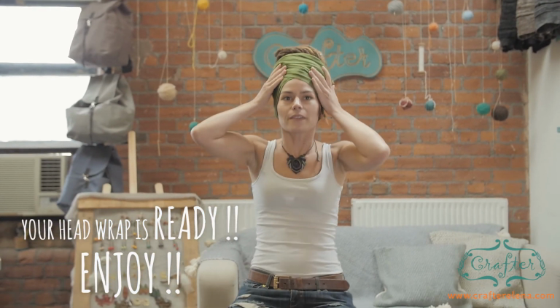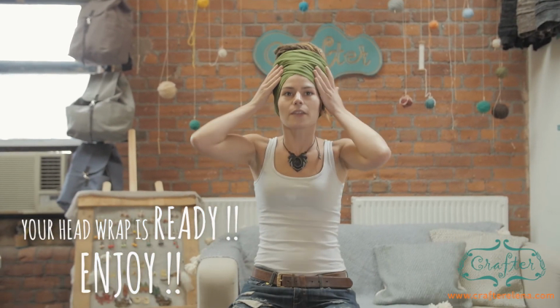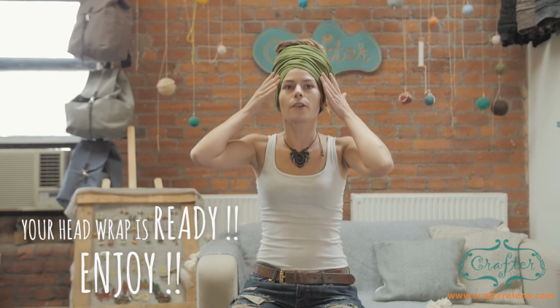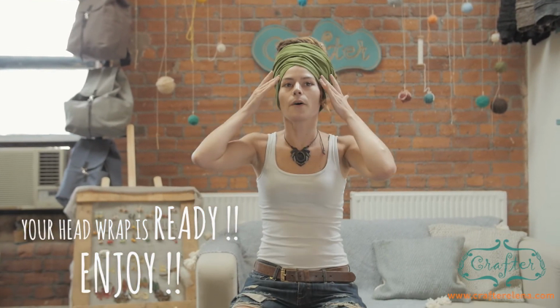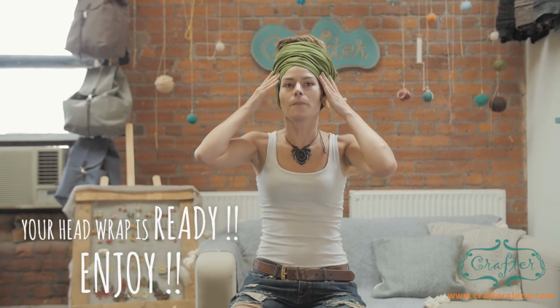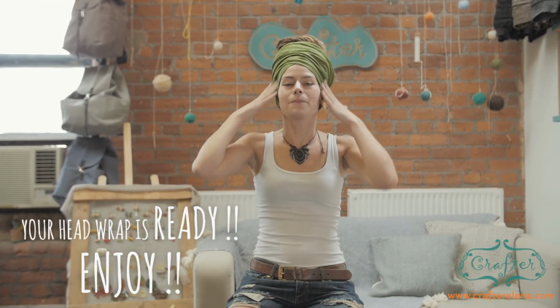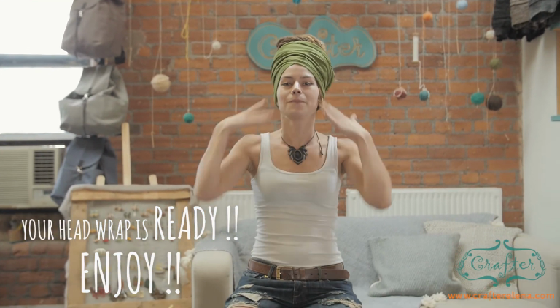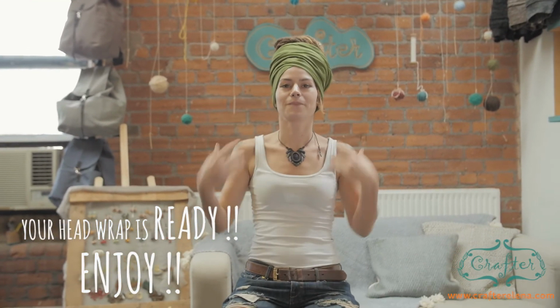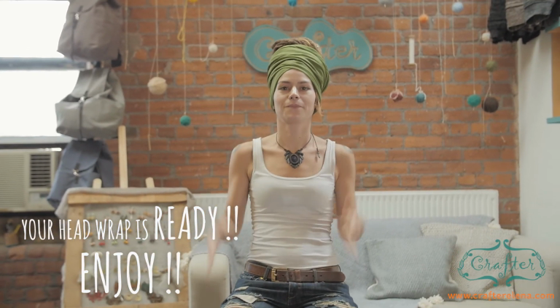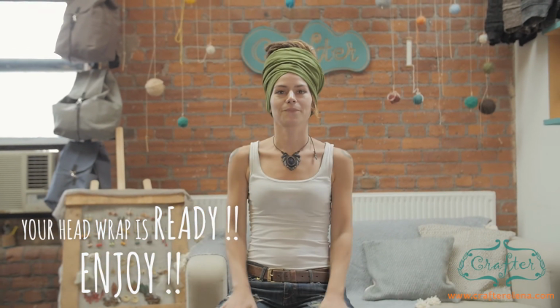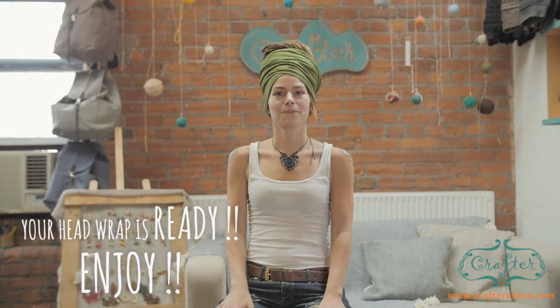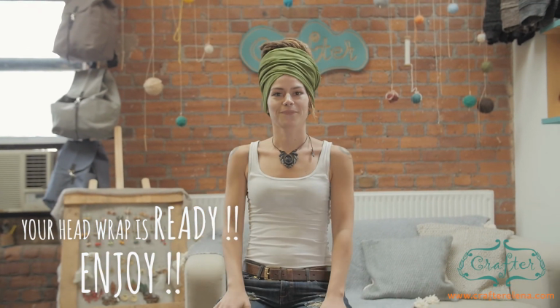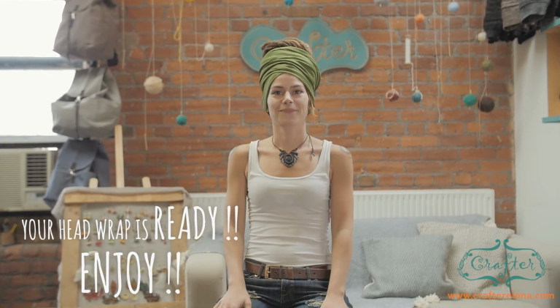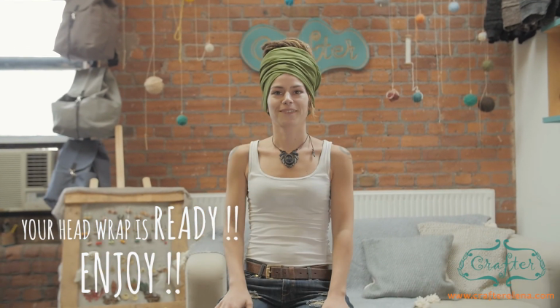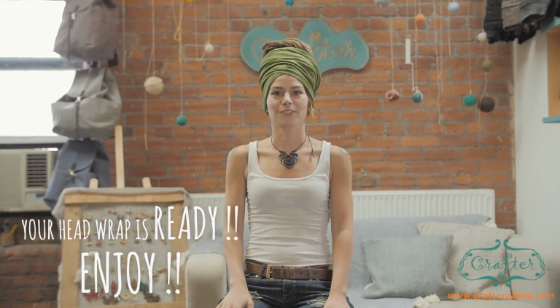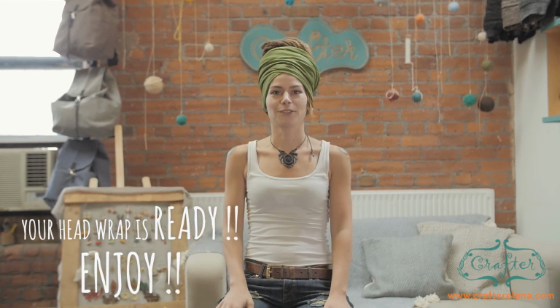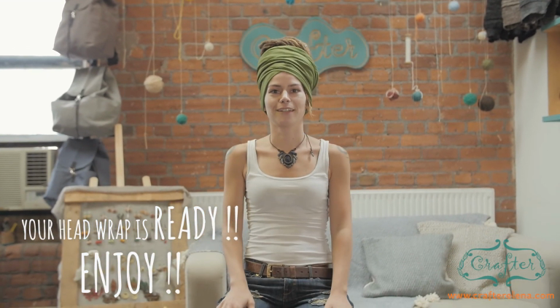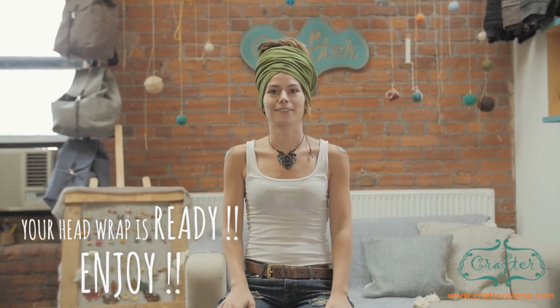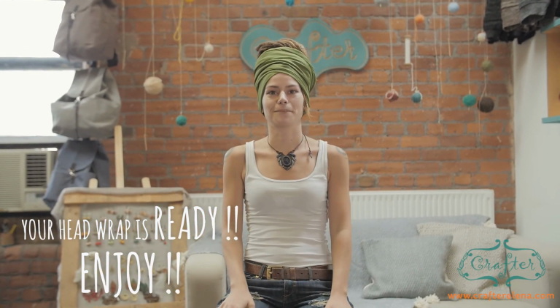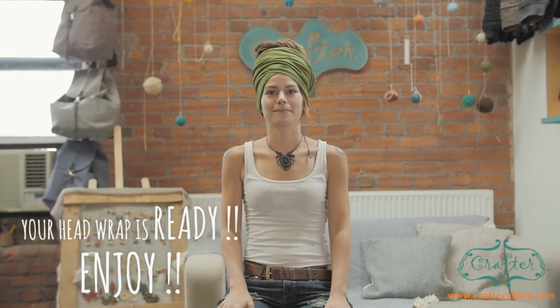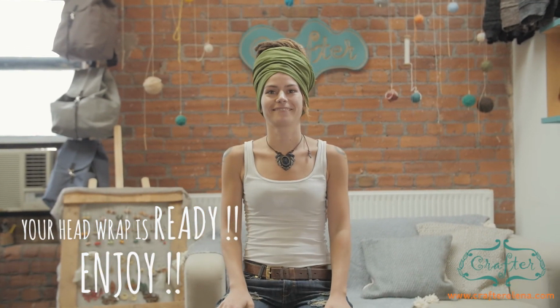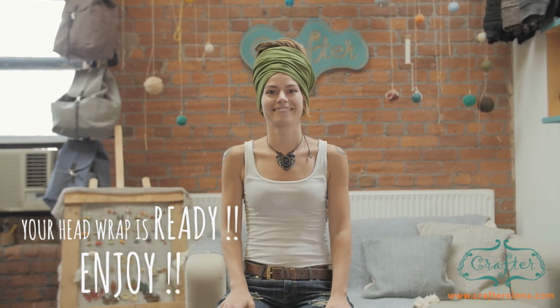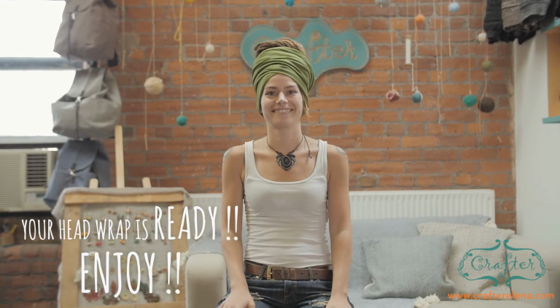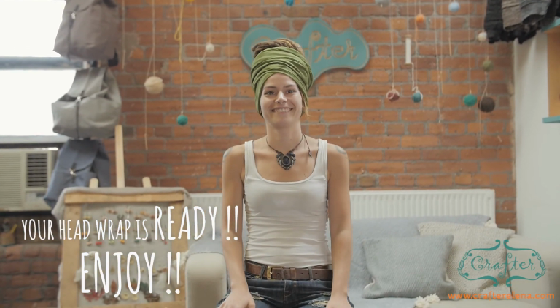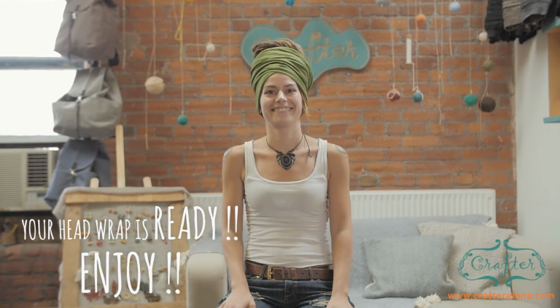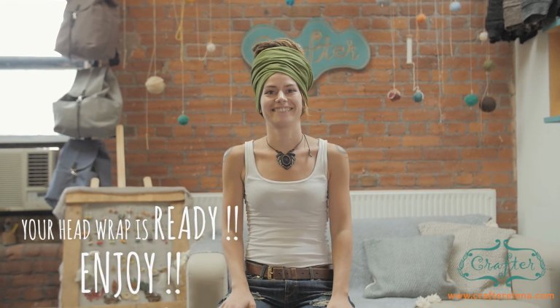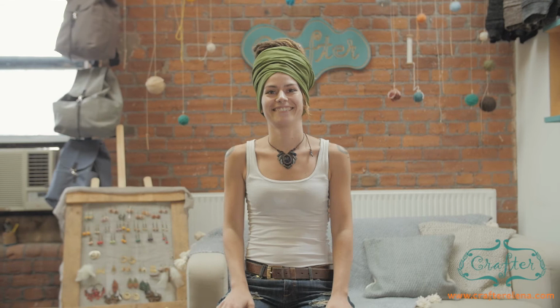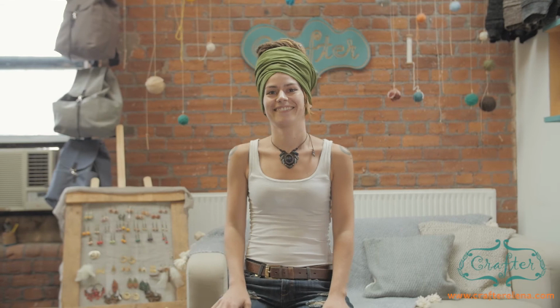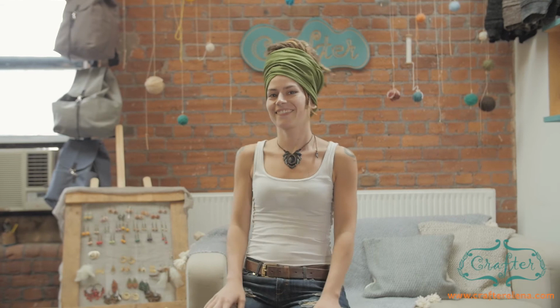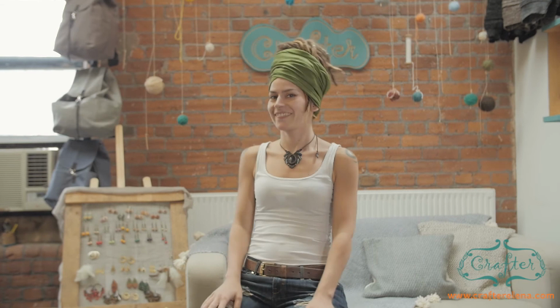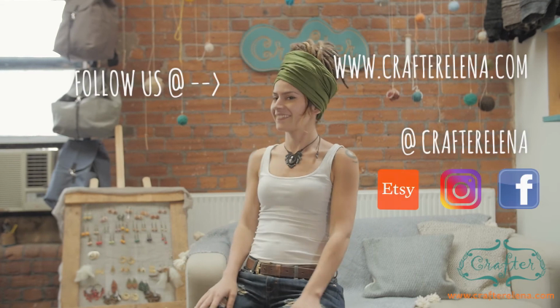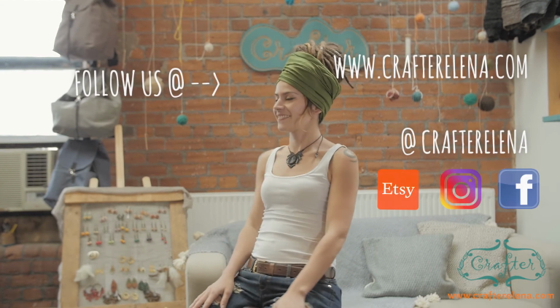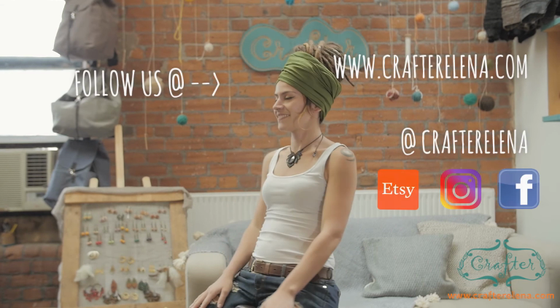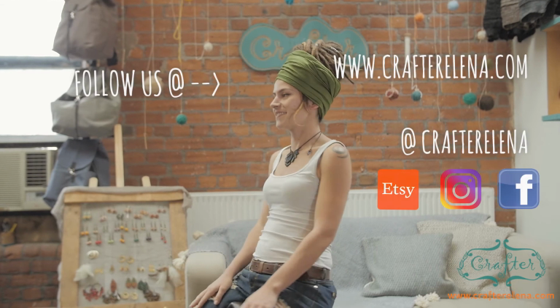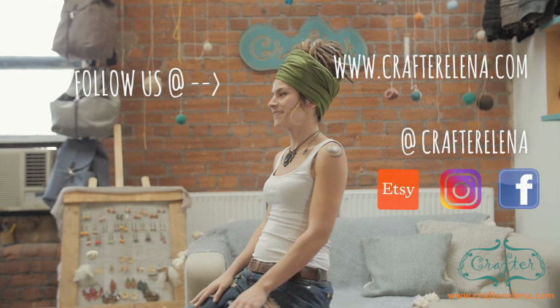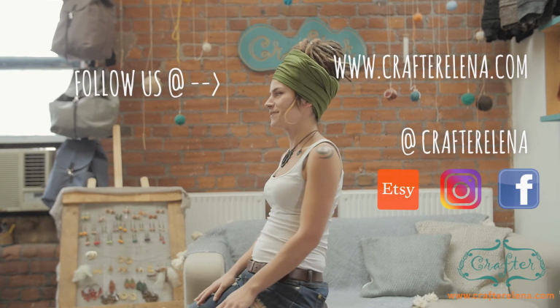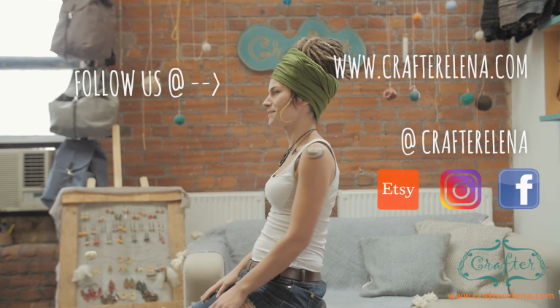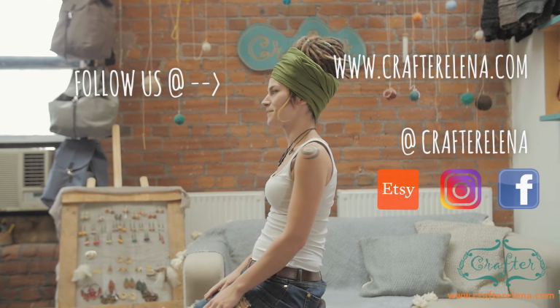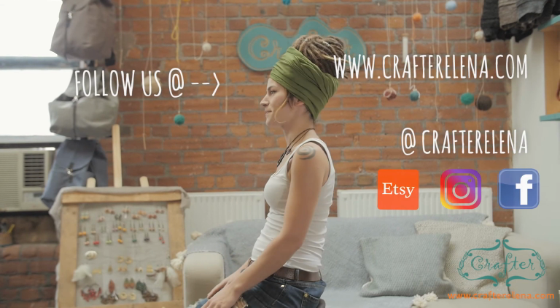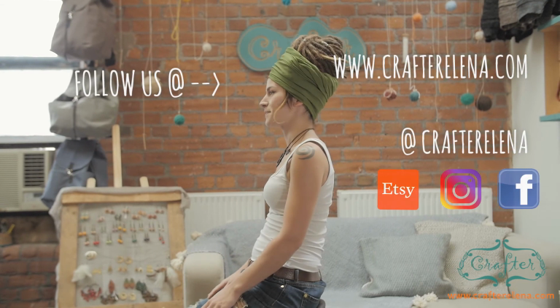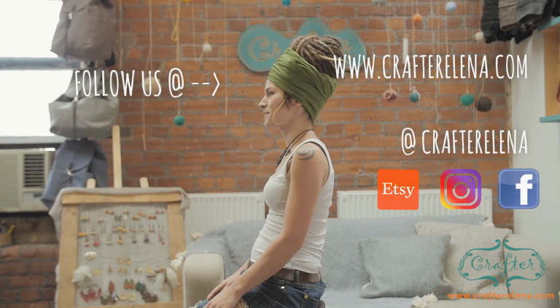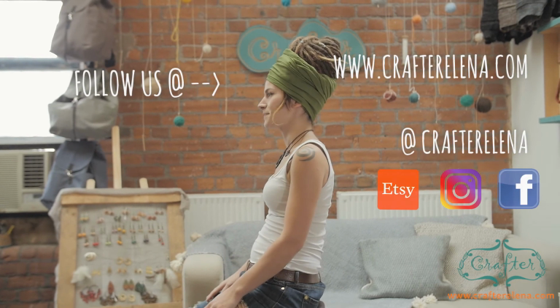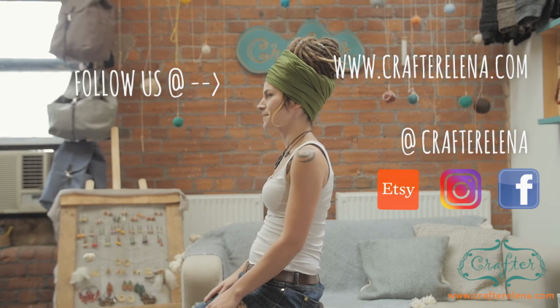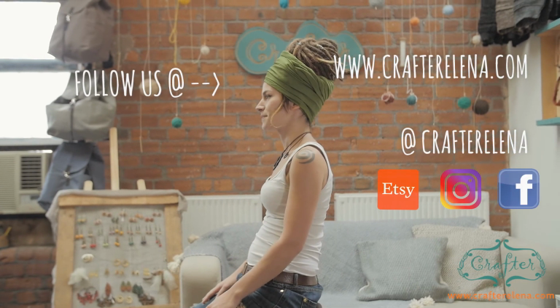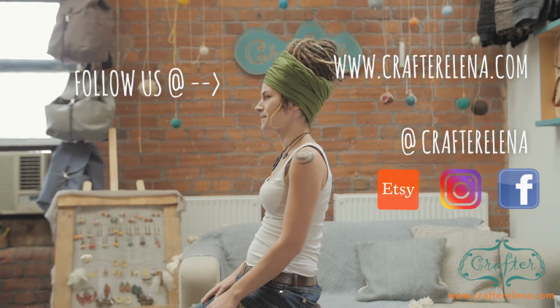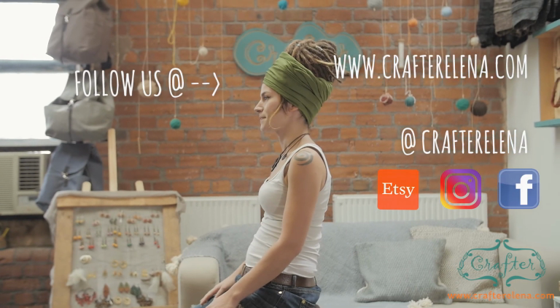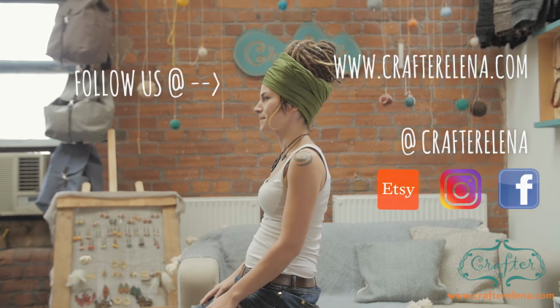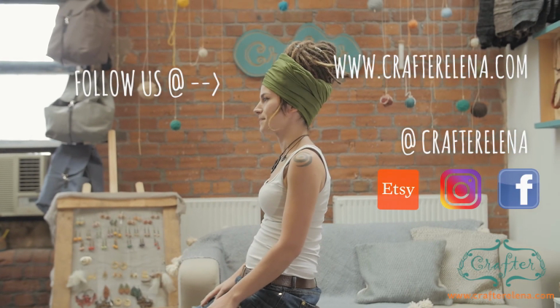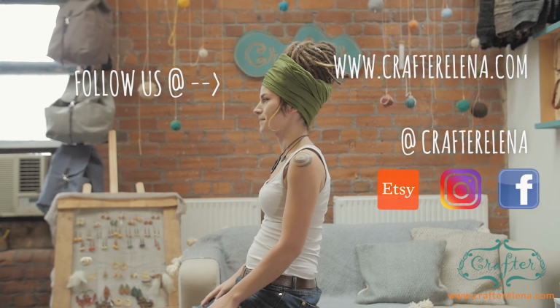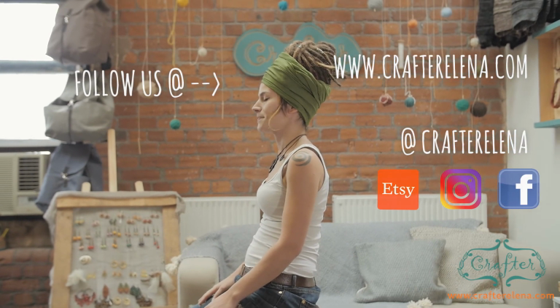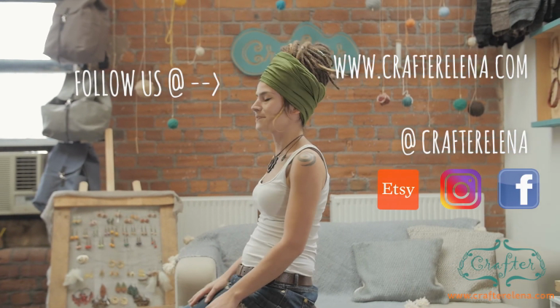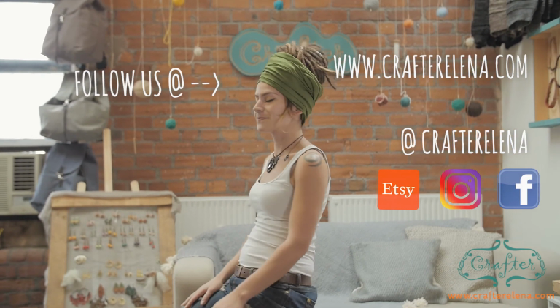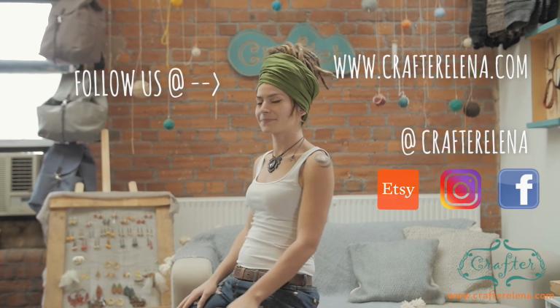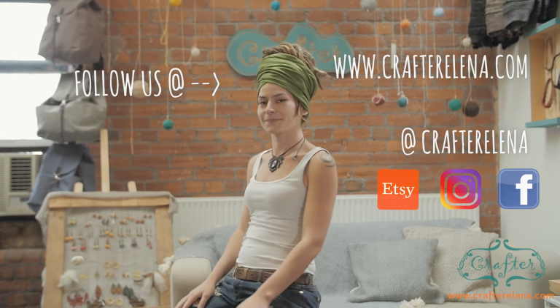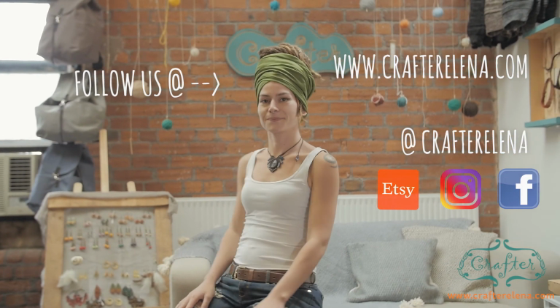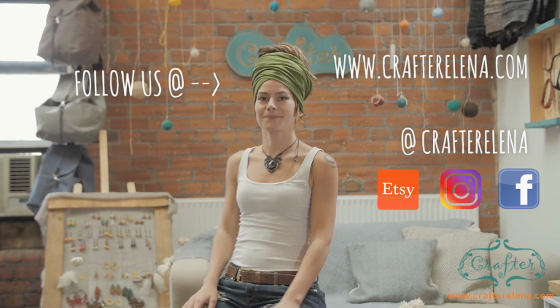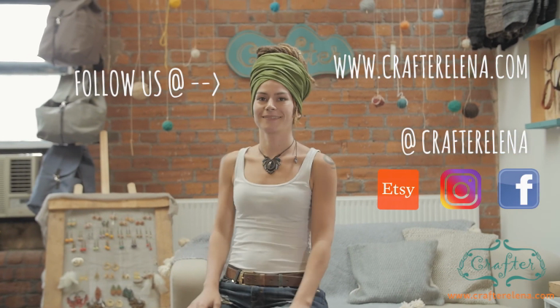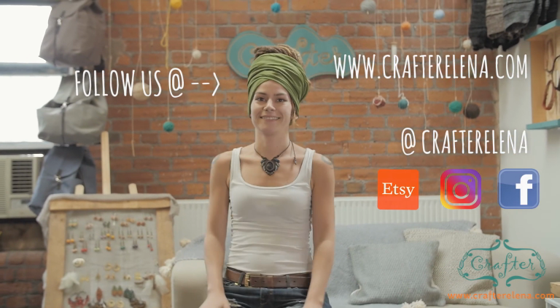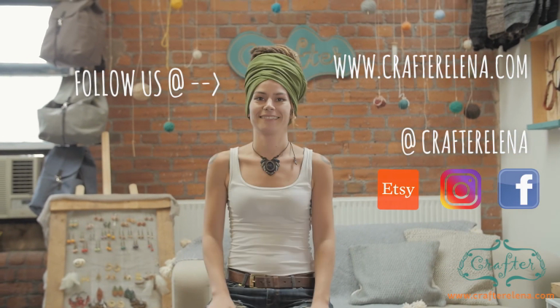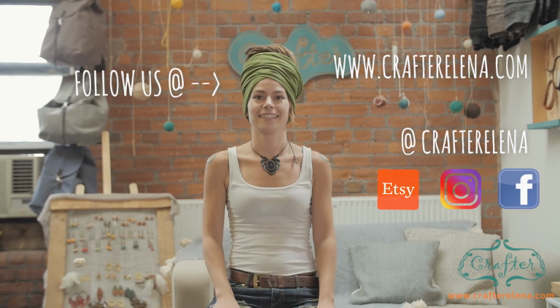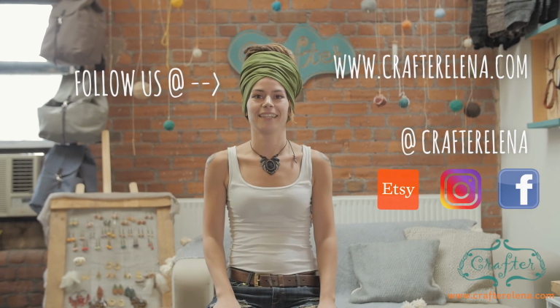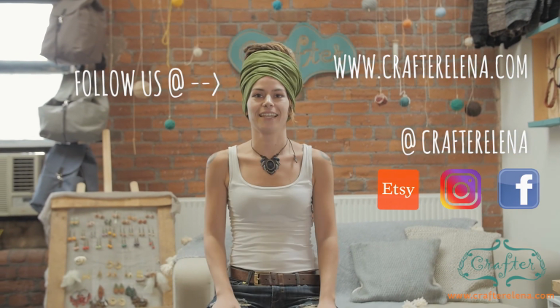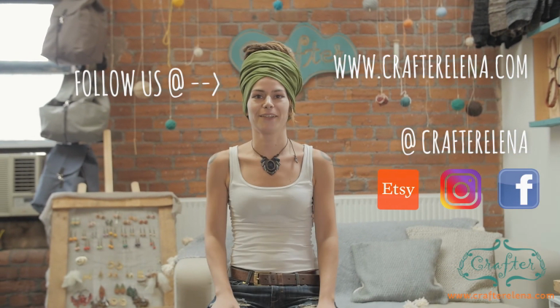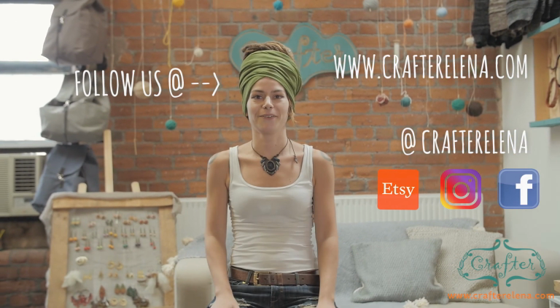There you go, that's your head drop. Thank you.